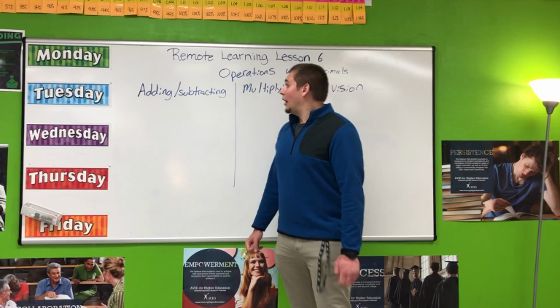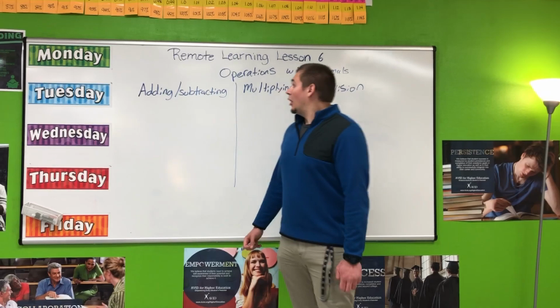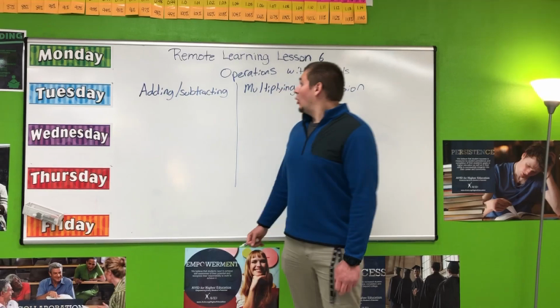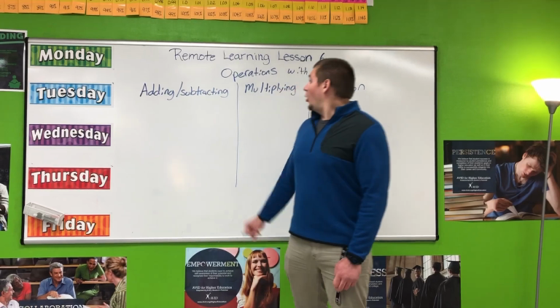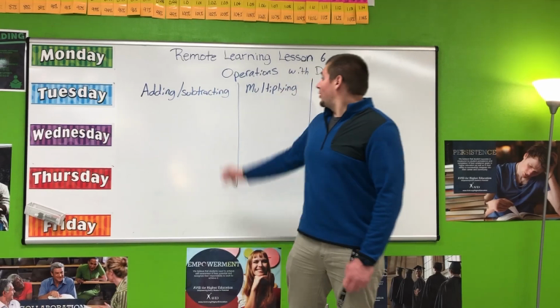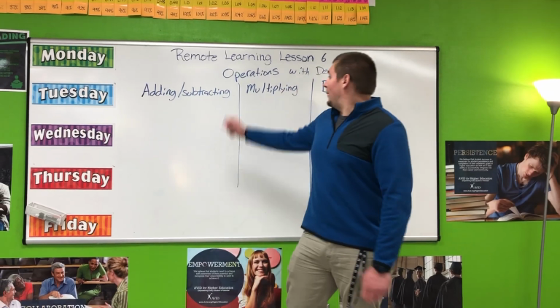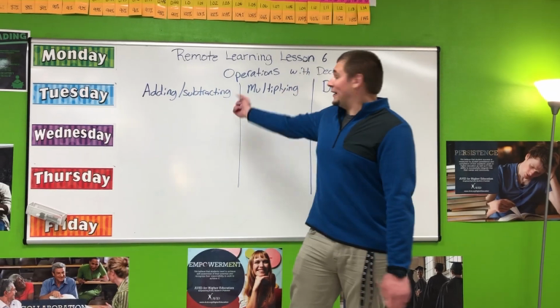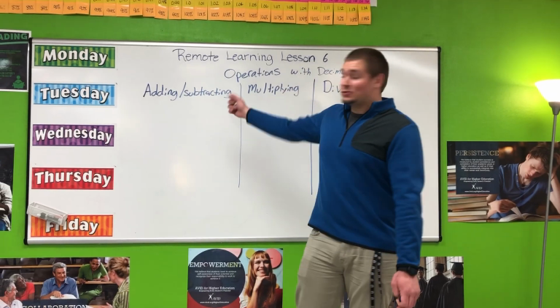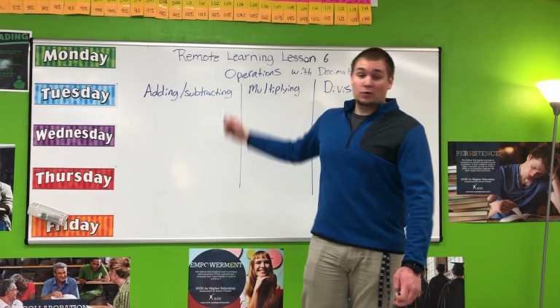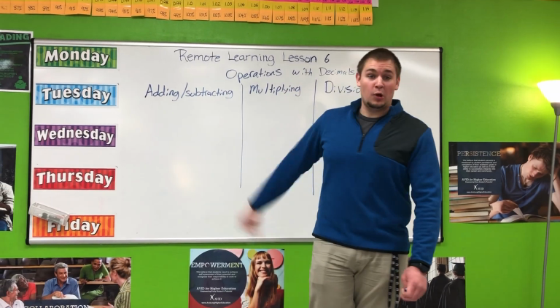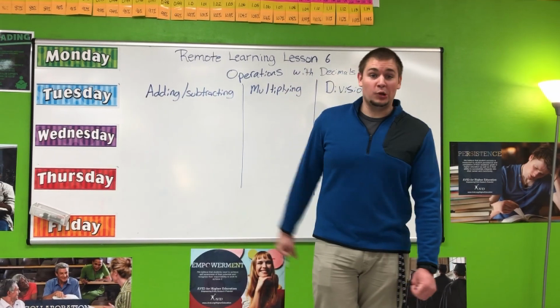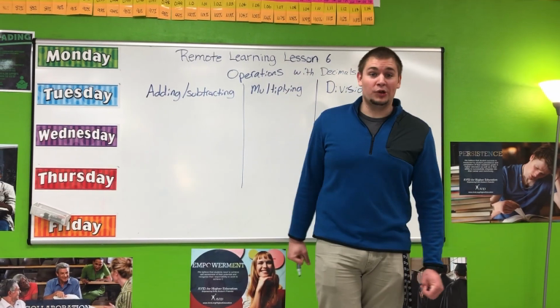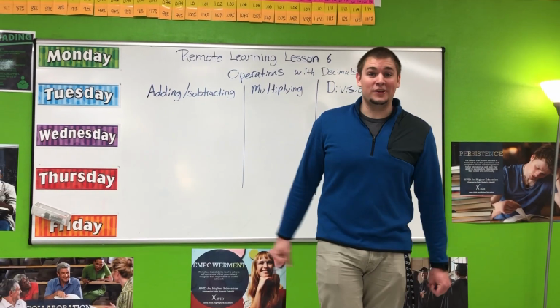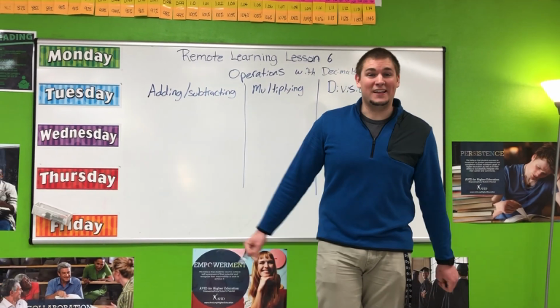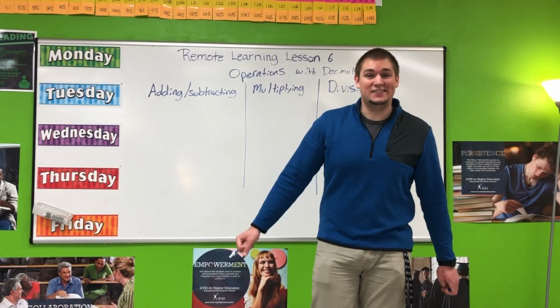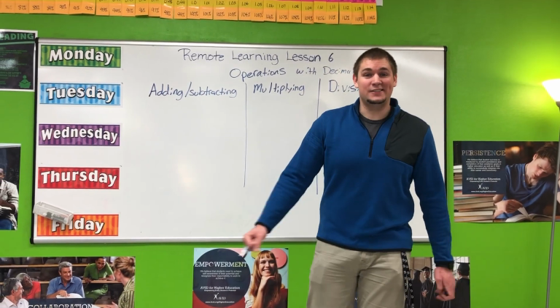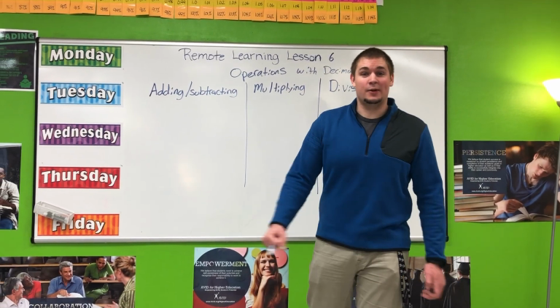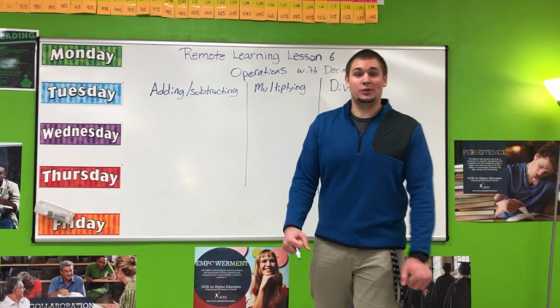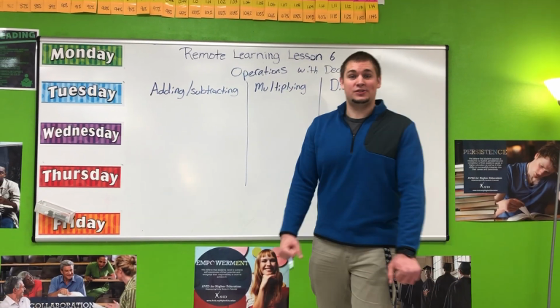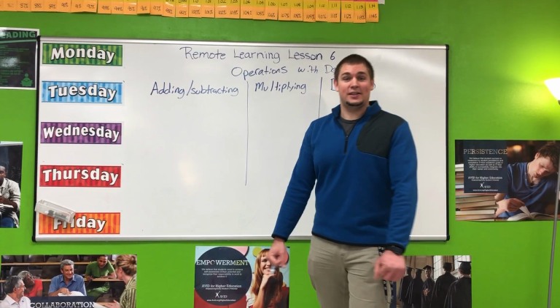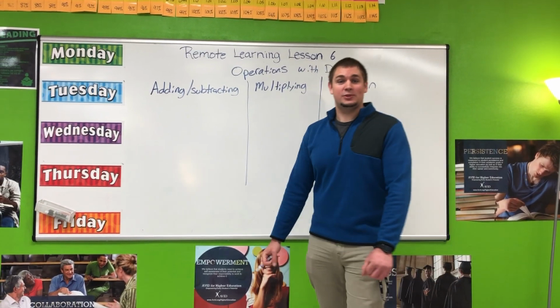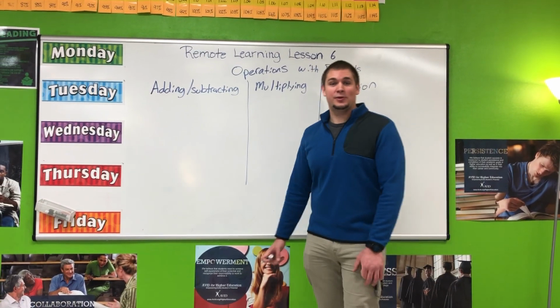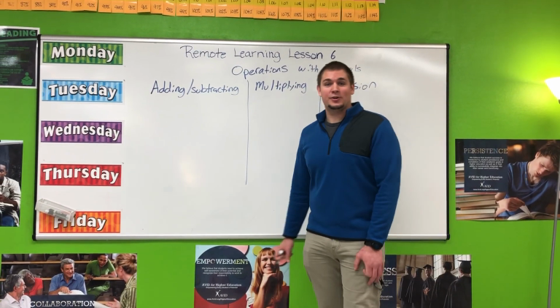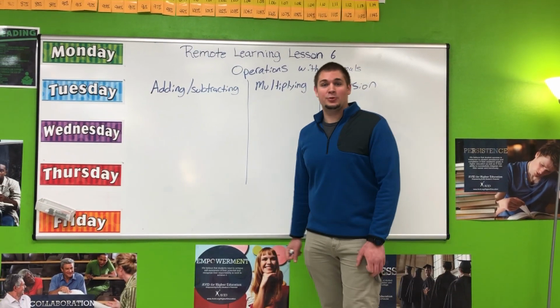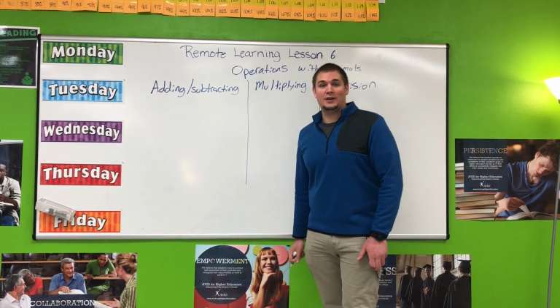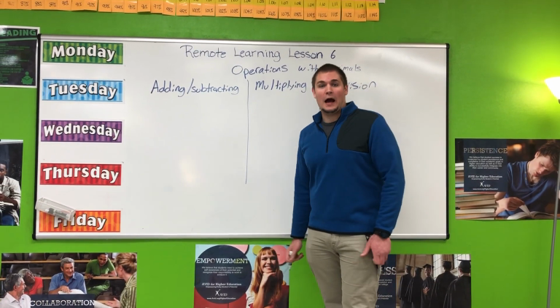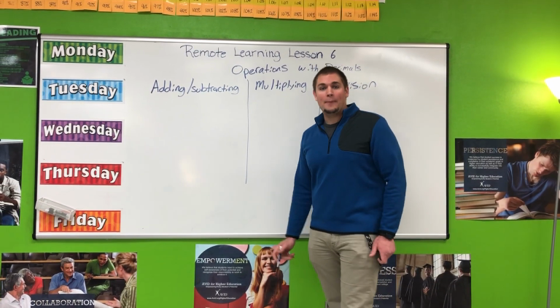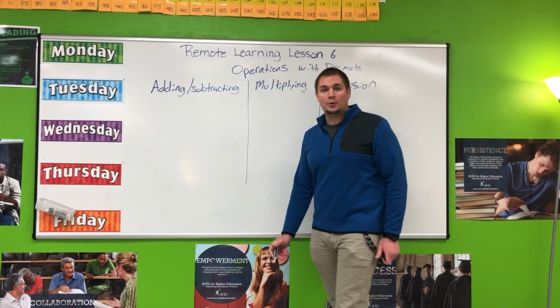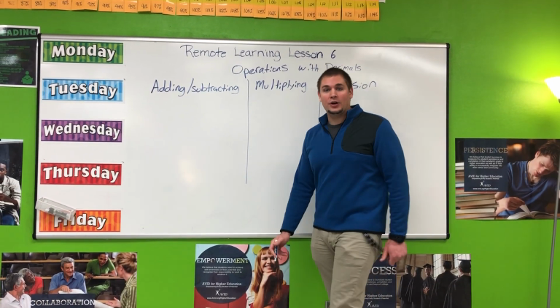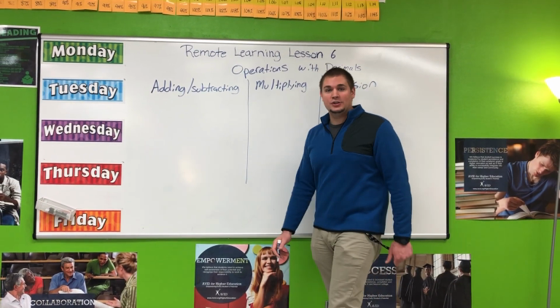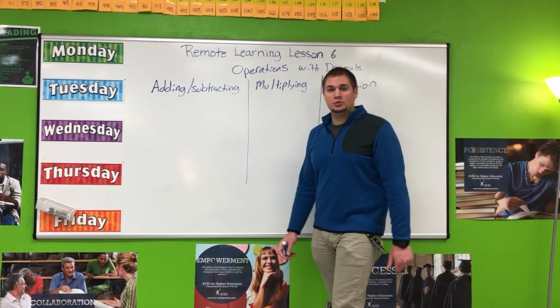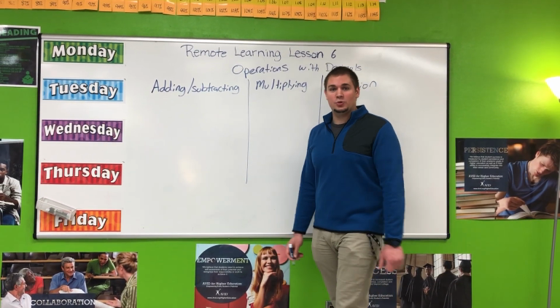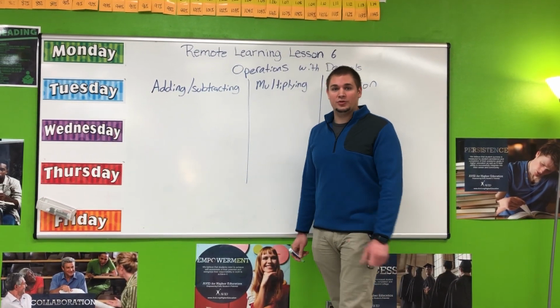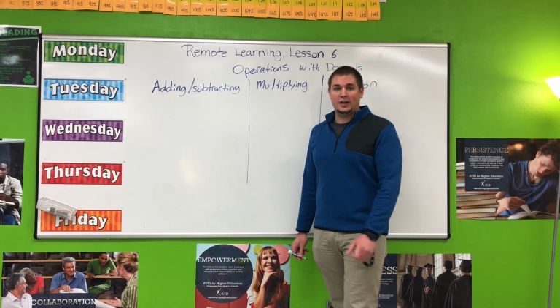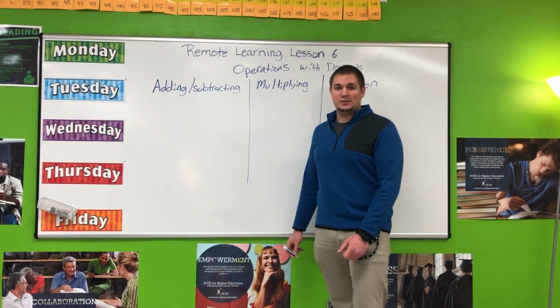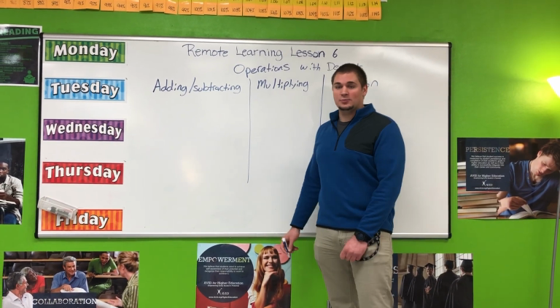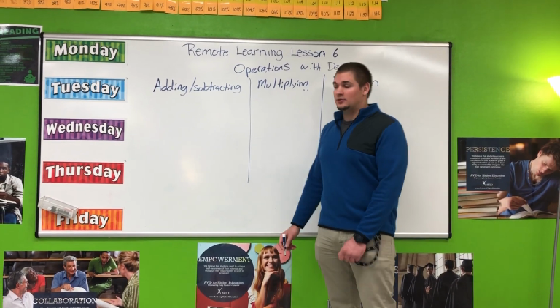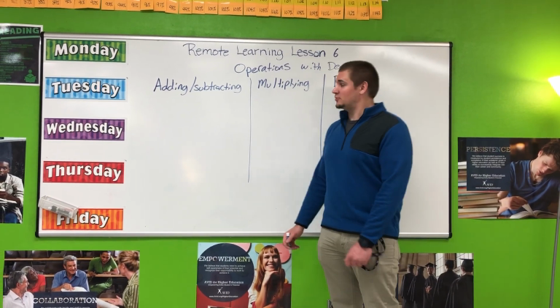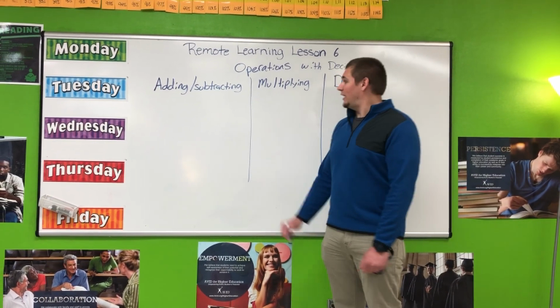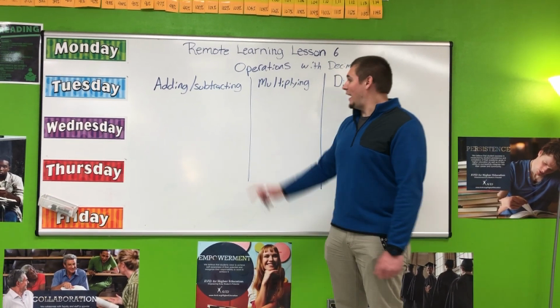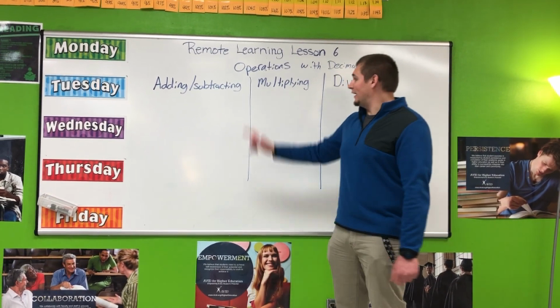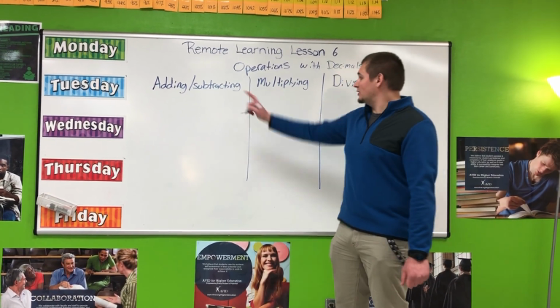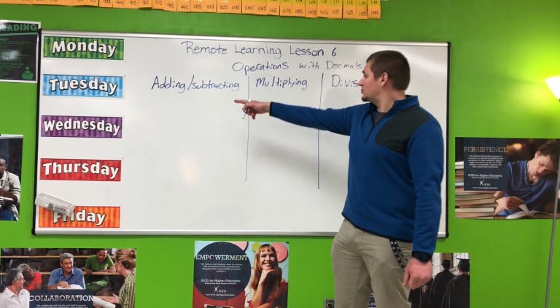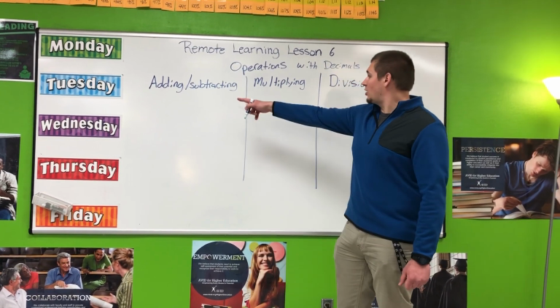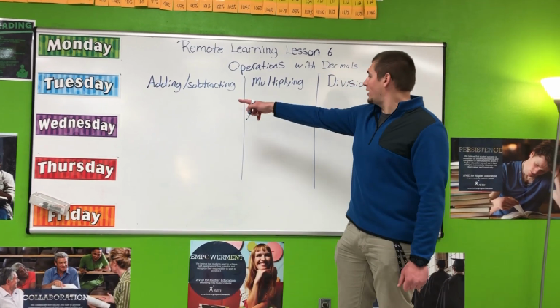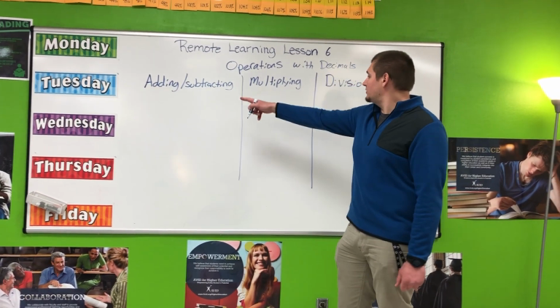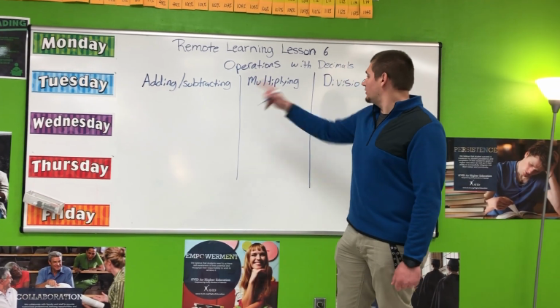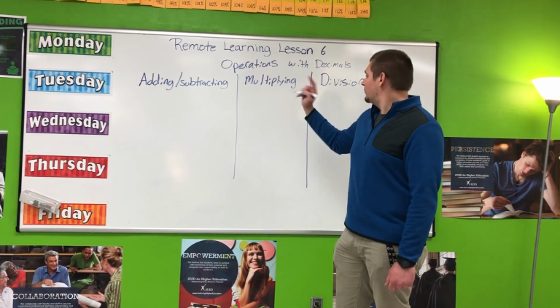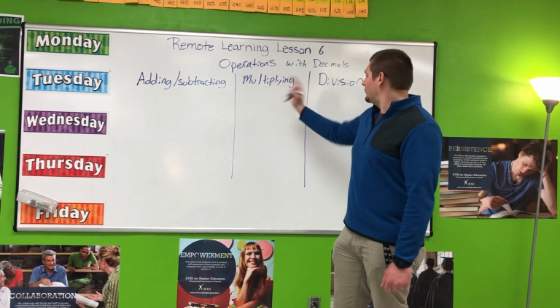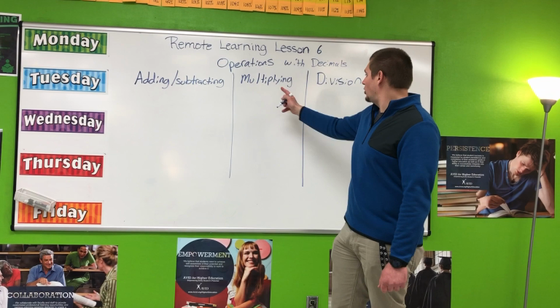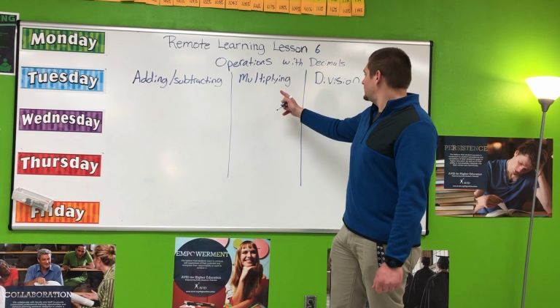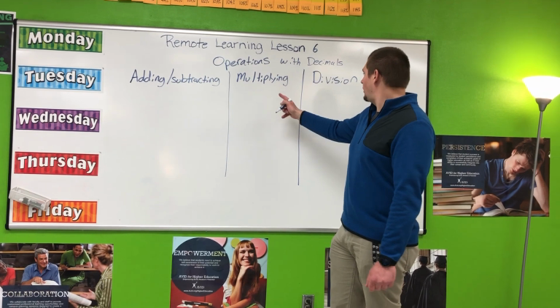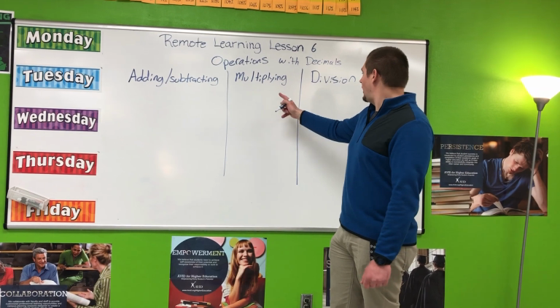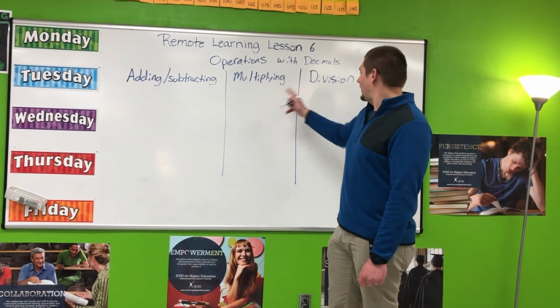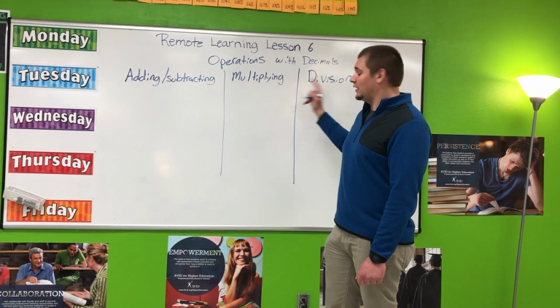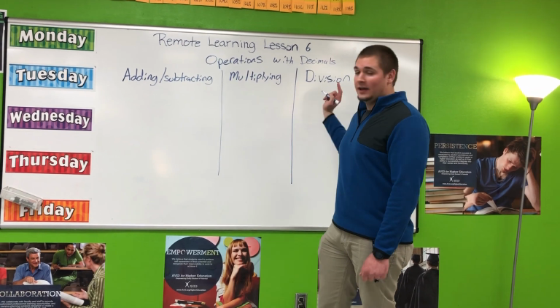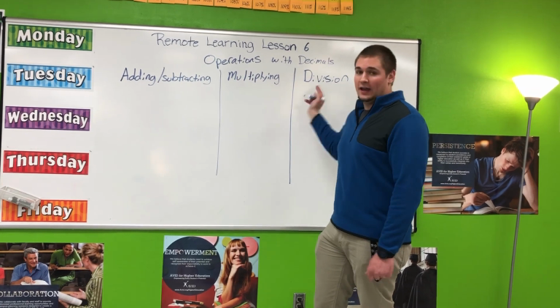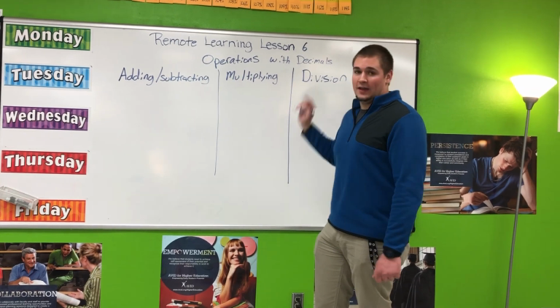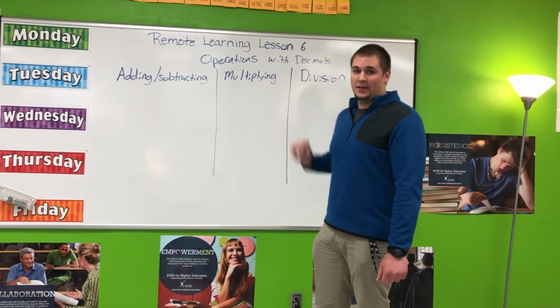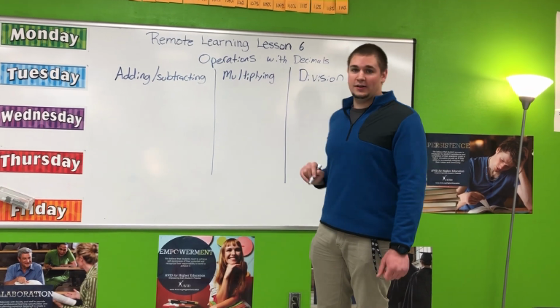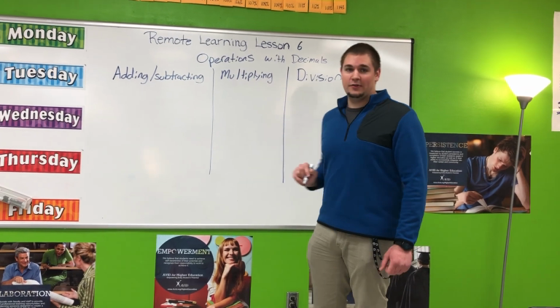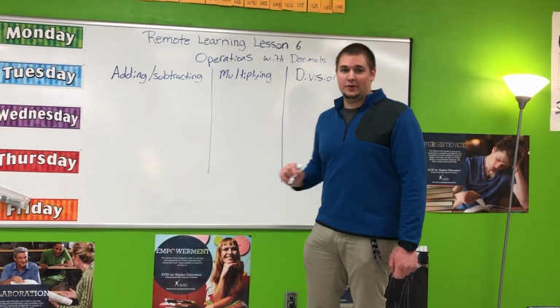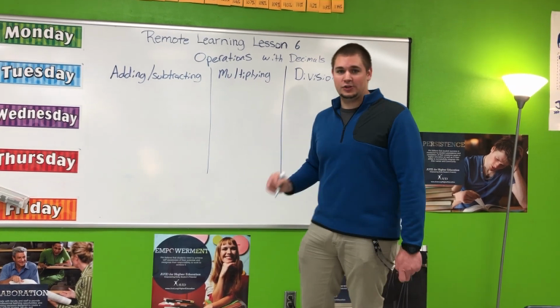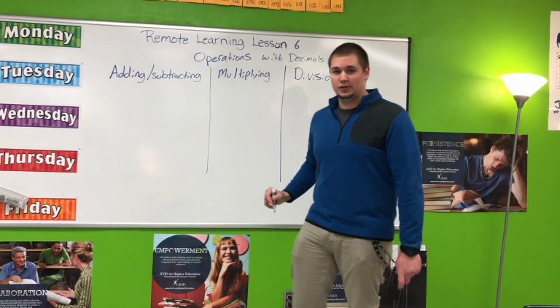Welcome back to remote learning lesson number six. We are doing operations with decimals: adding, subtracting, multiplying, and division.